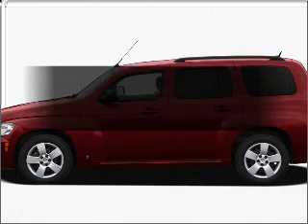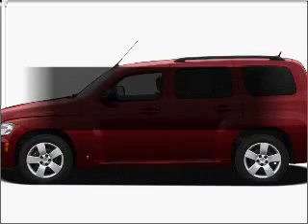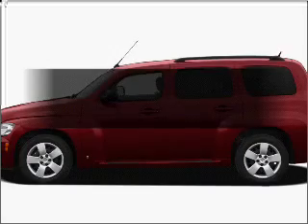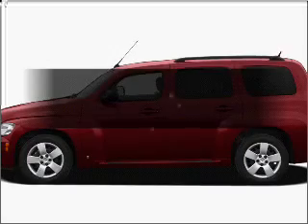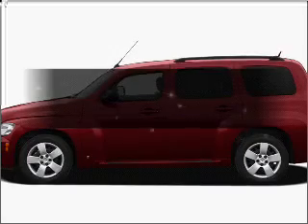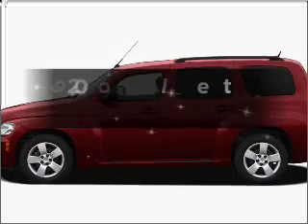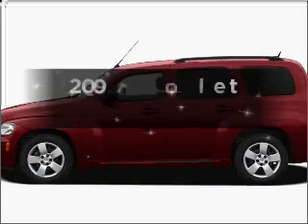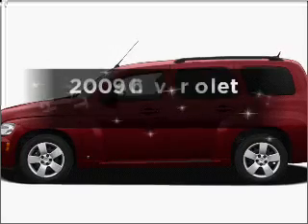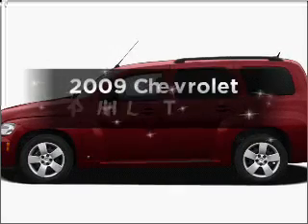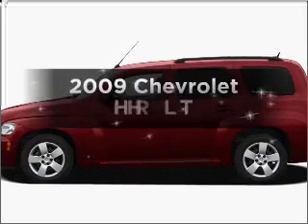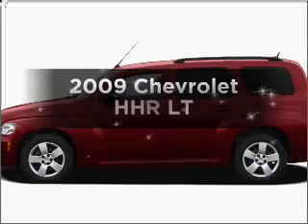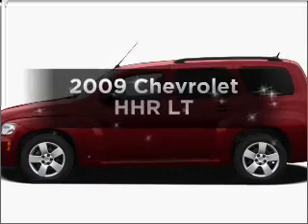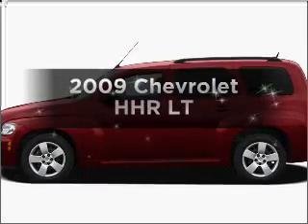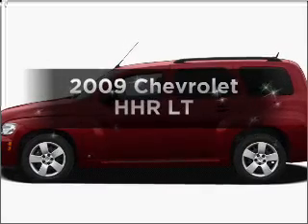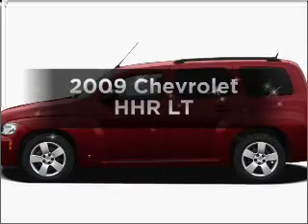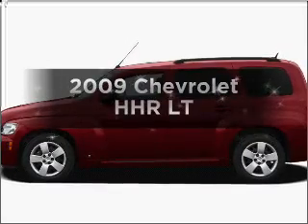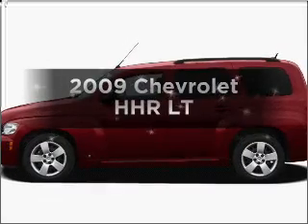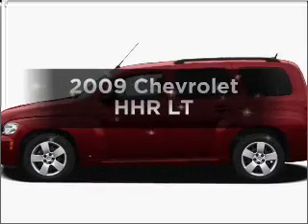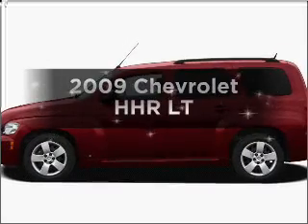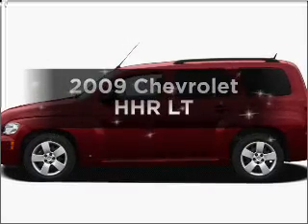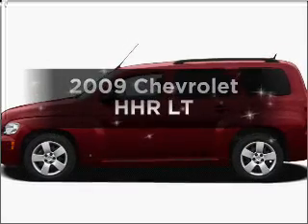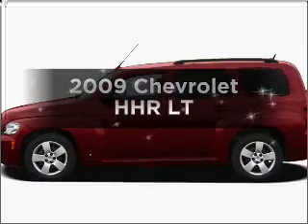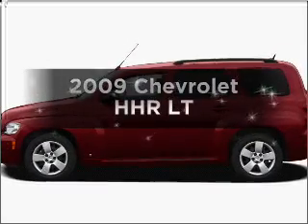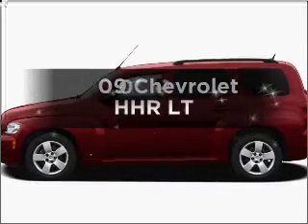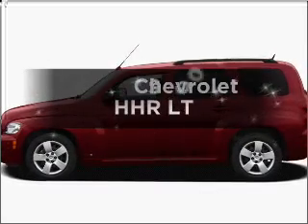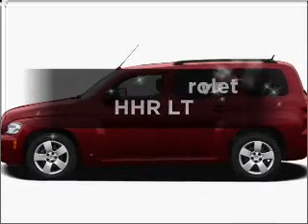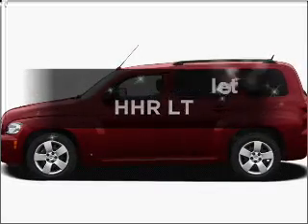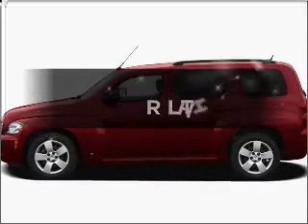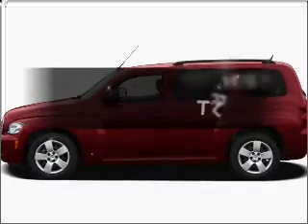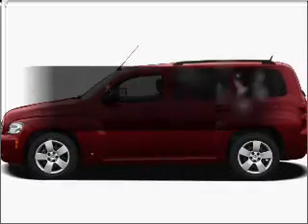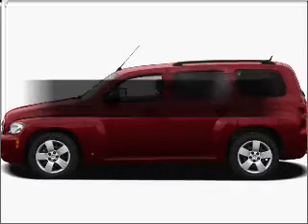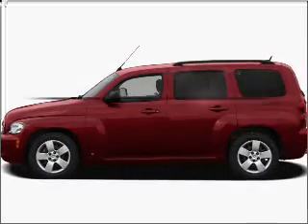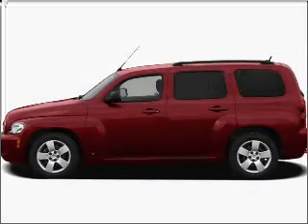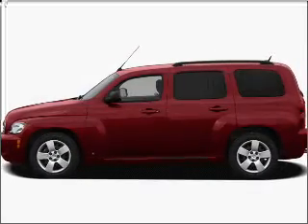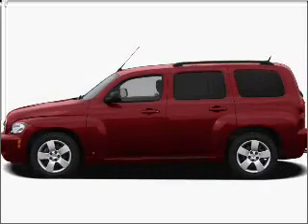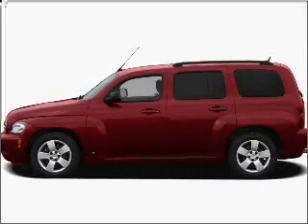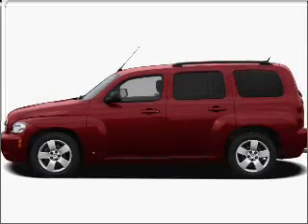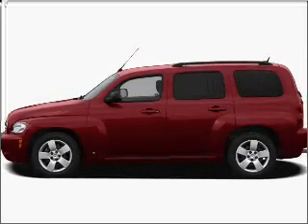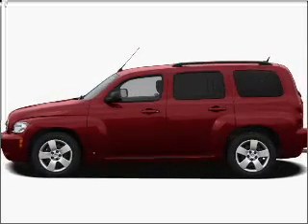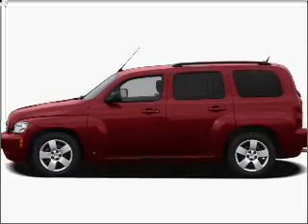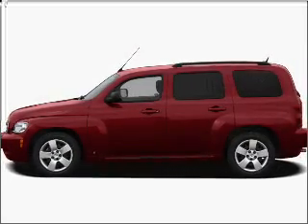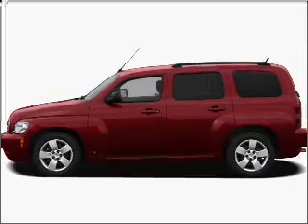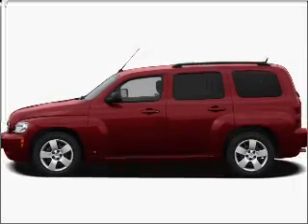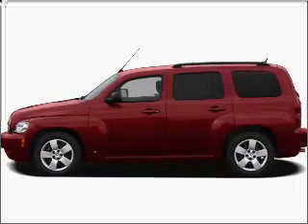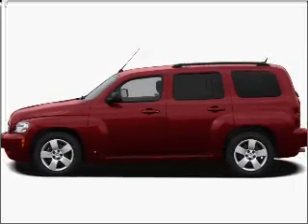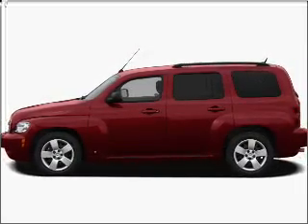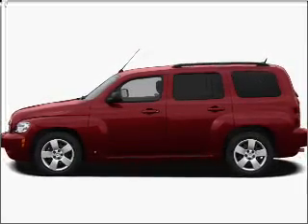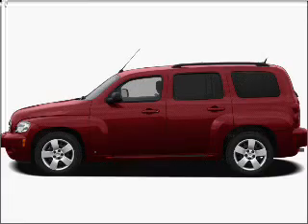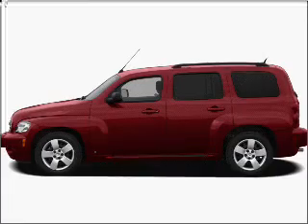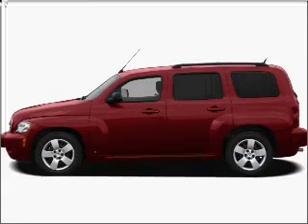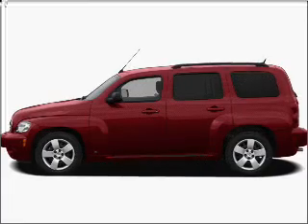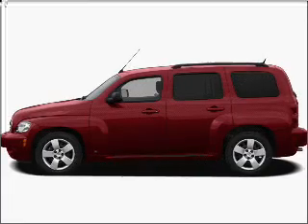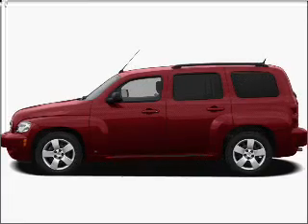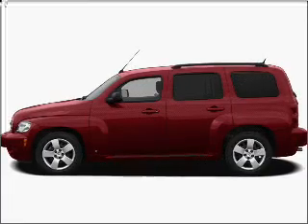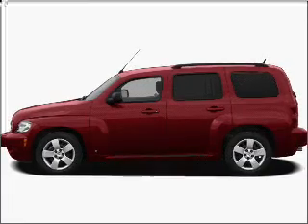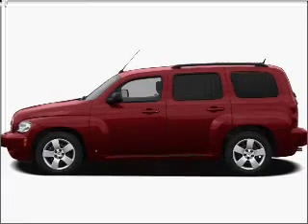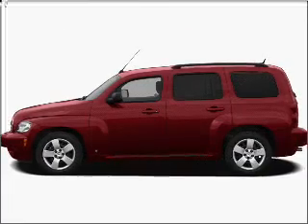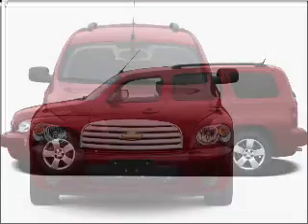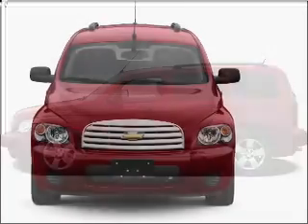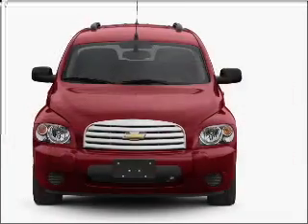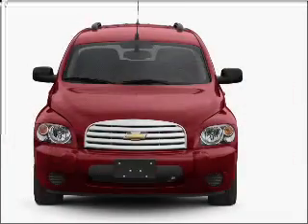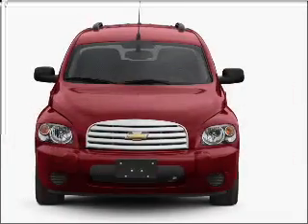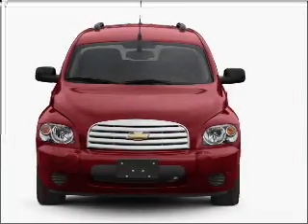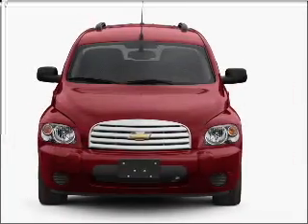Imagine yourself in this 2009 Chevrolet HHR. If you're looking for a first-rate auto, this one could be yours today.